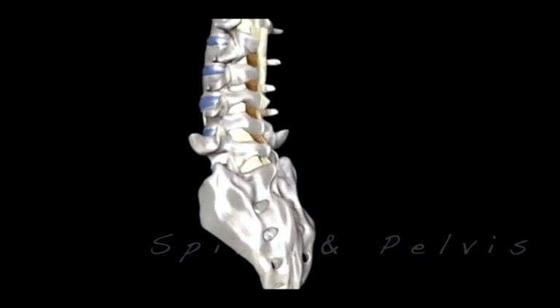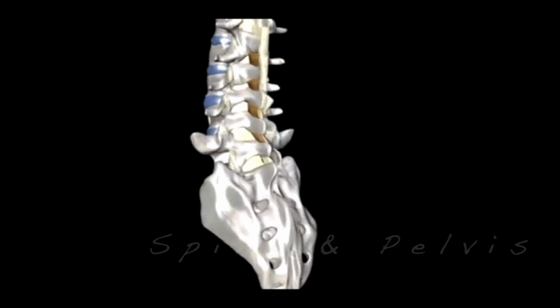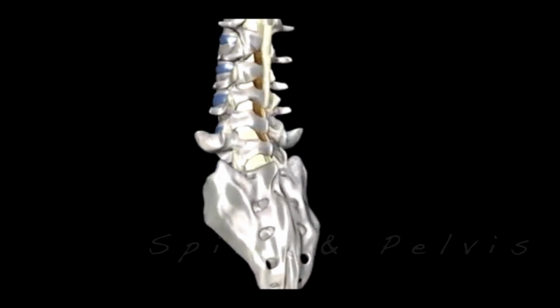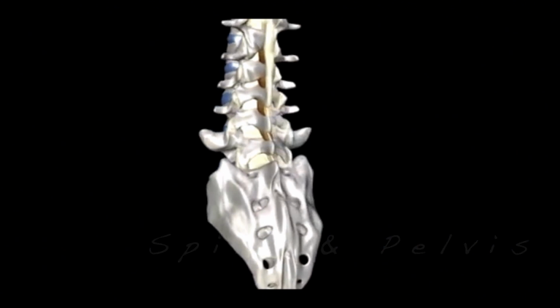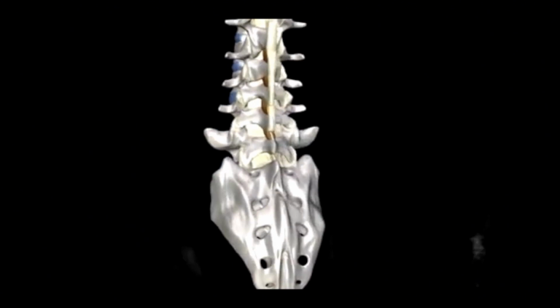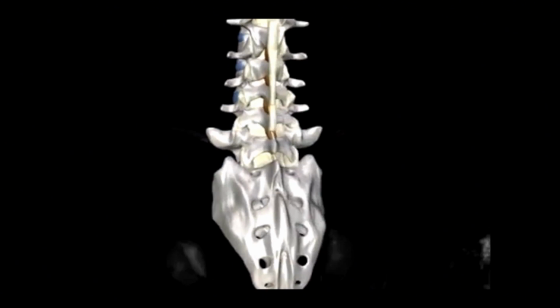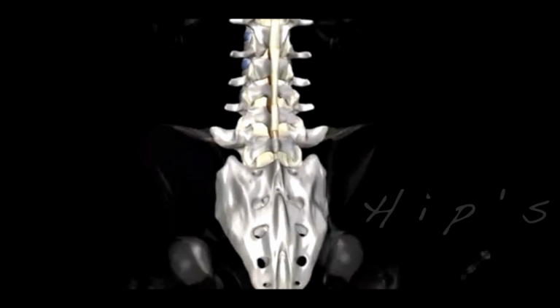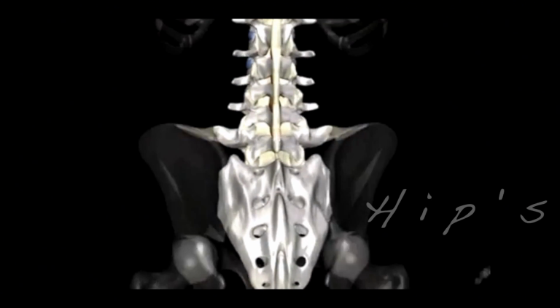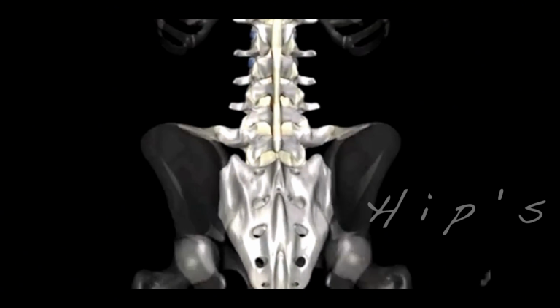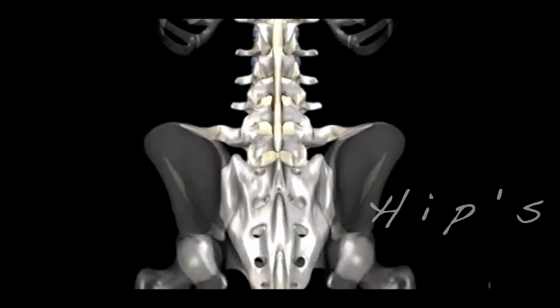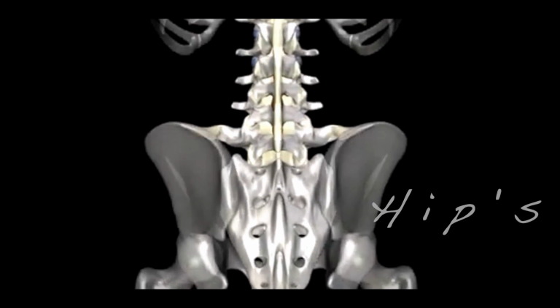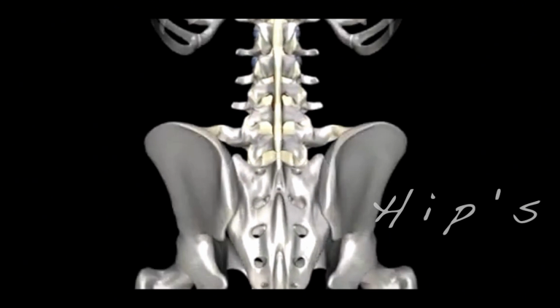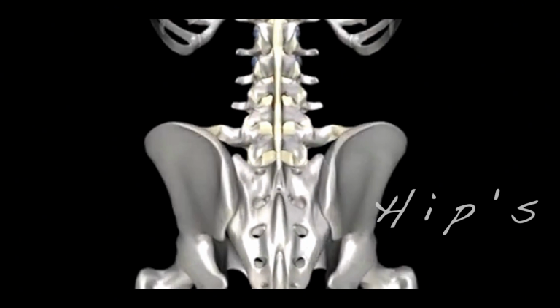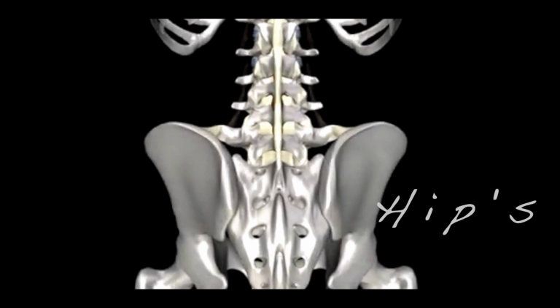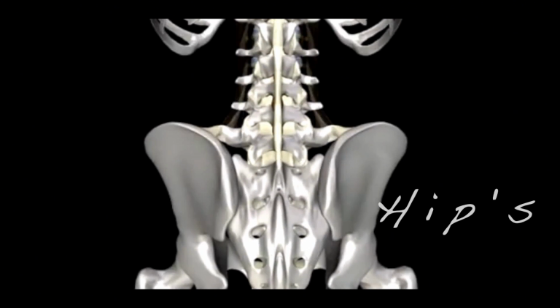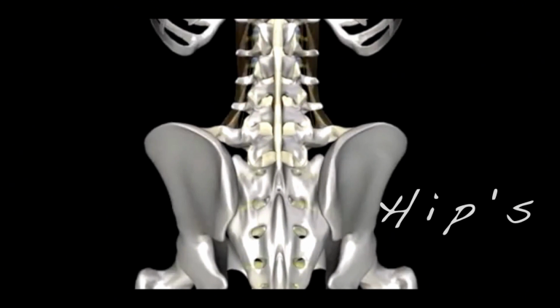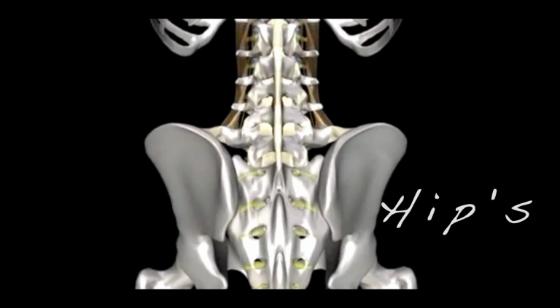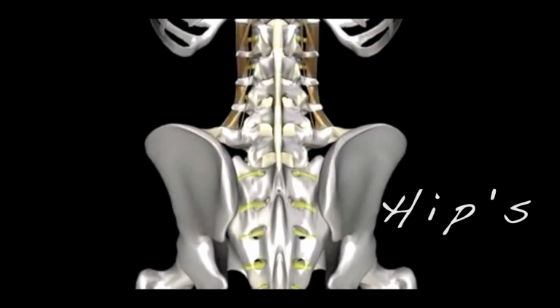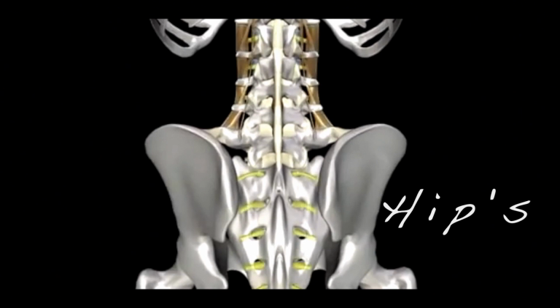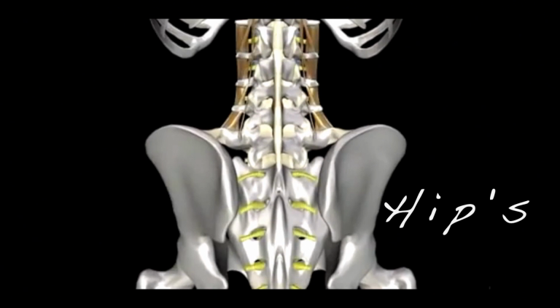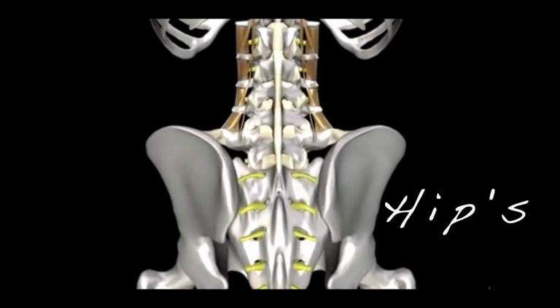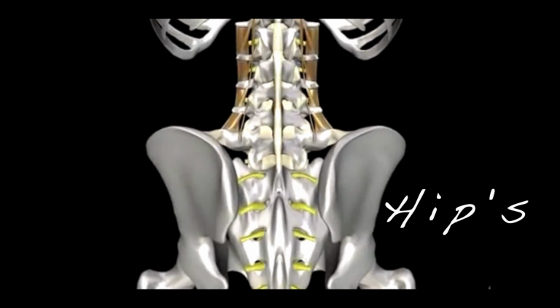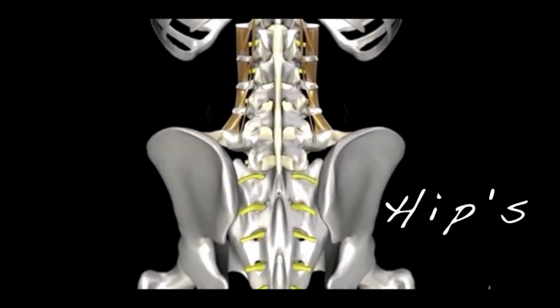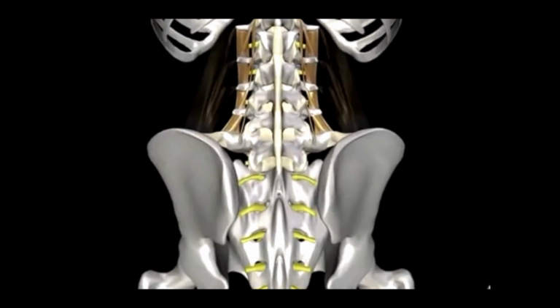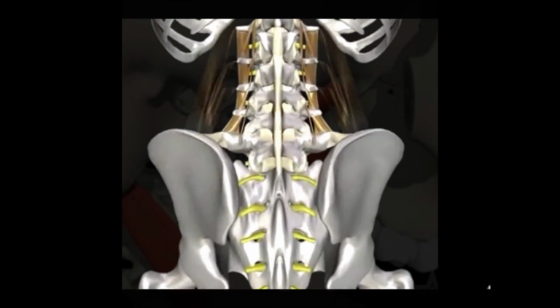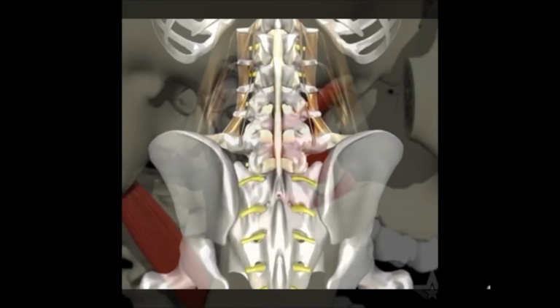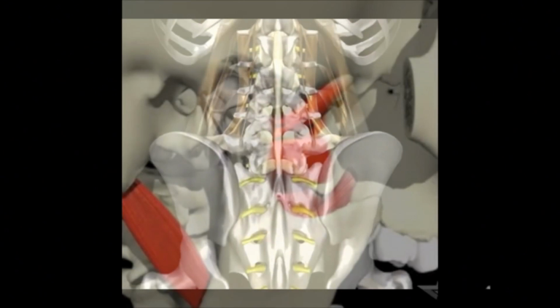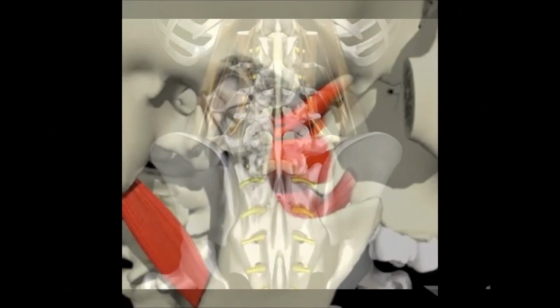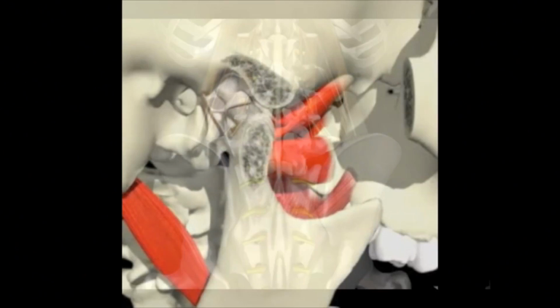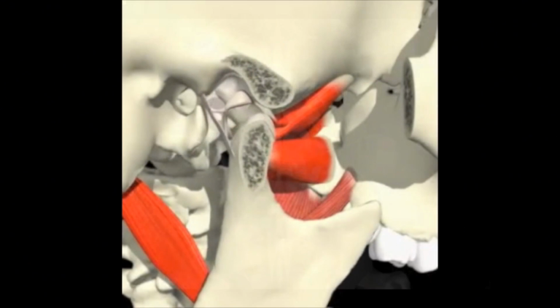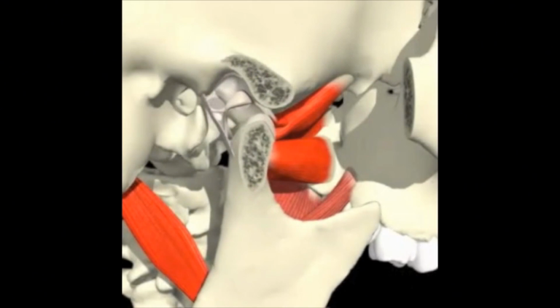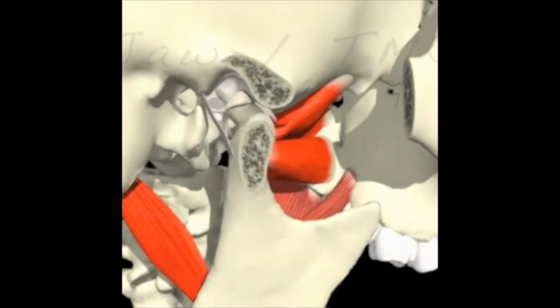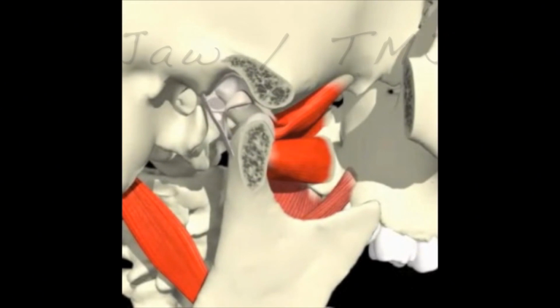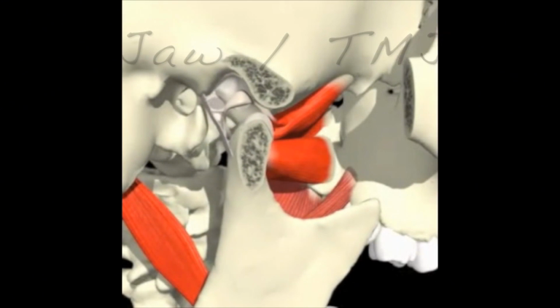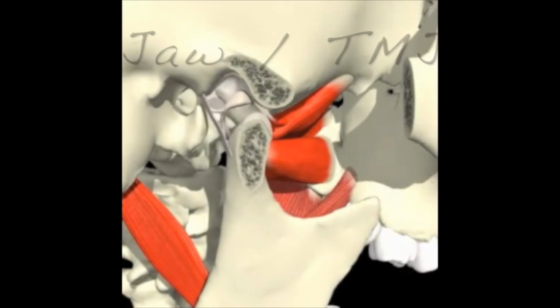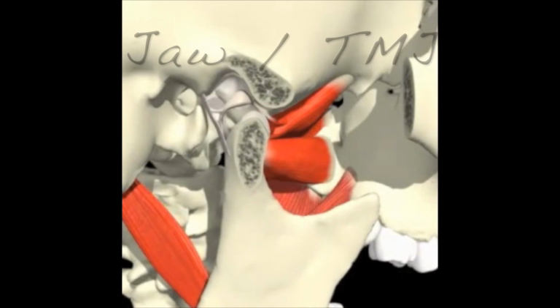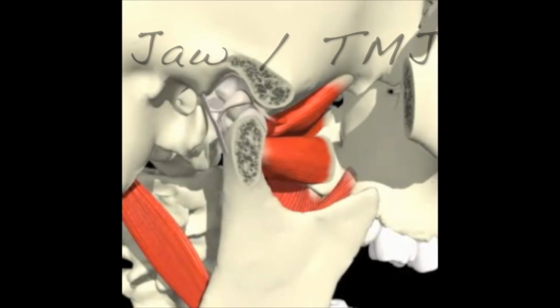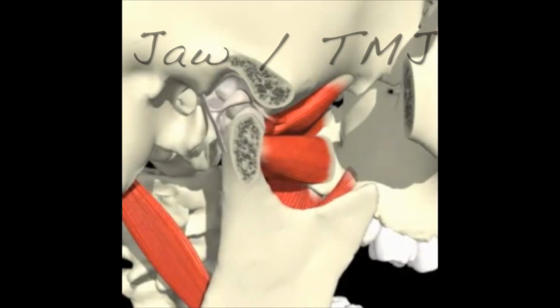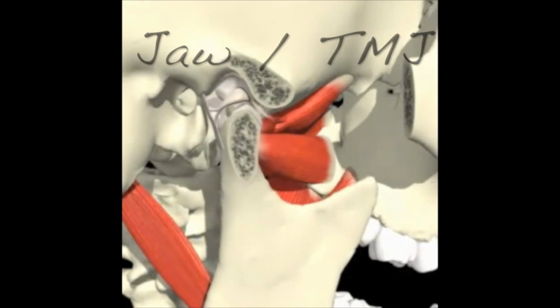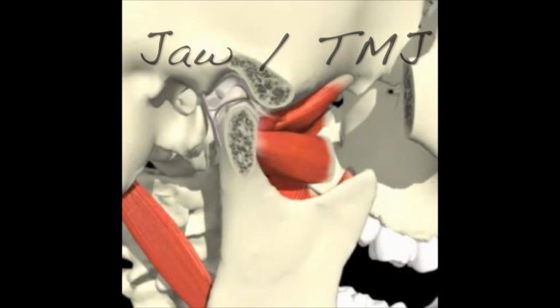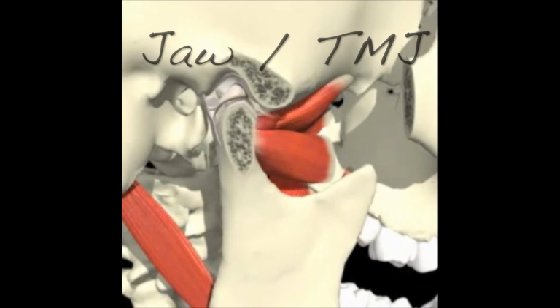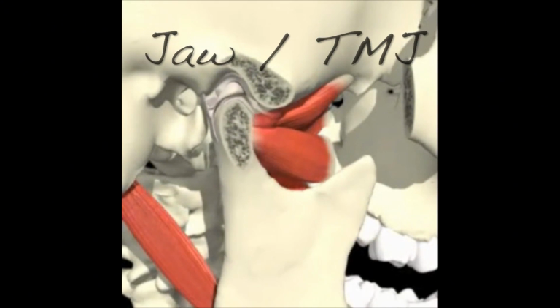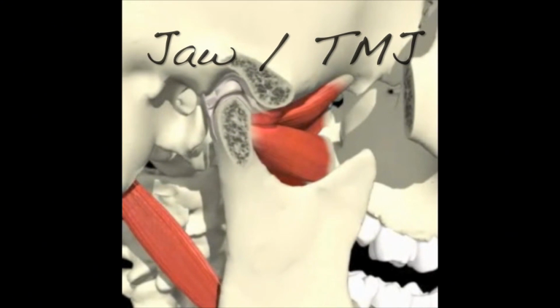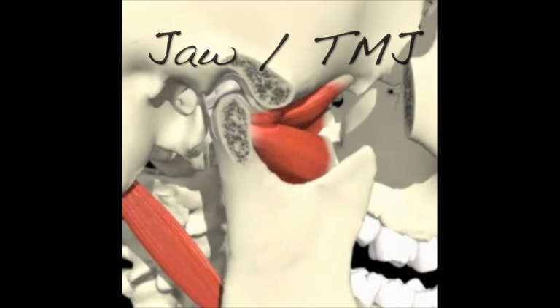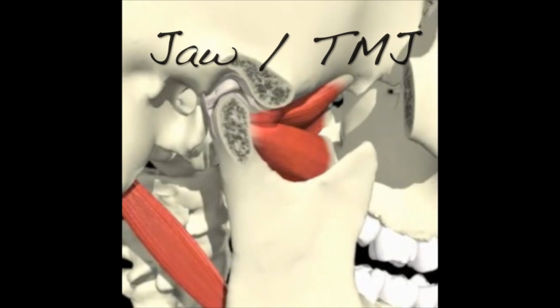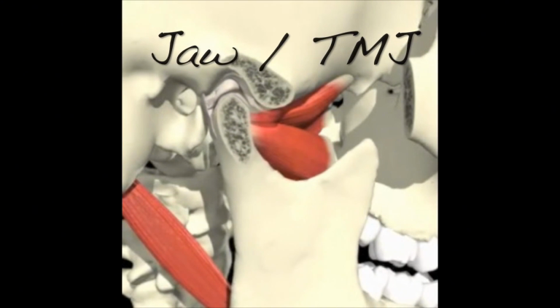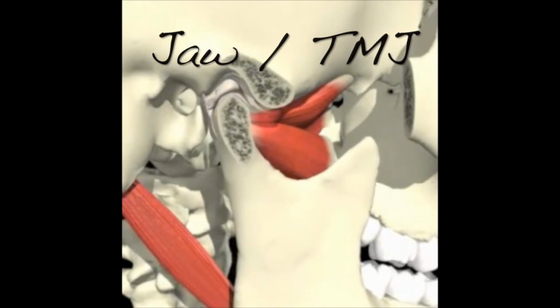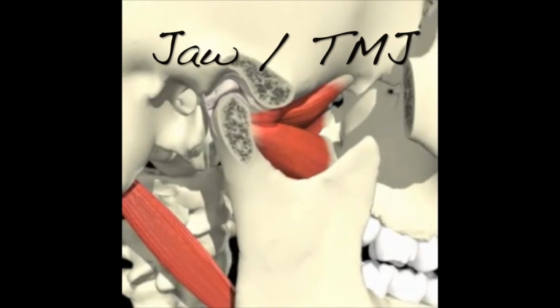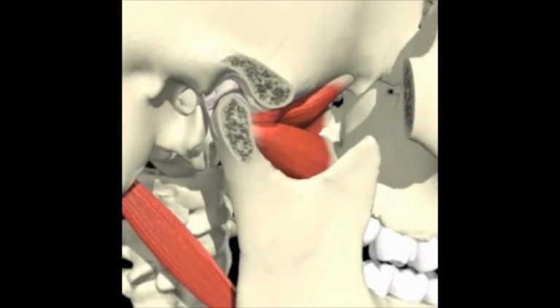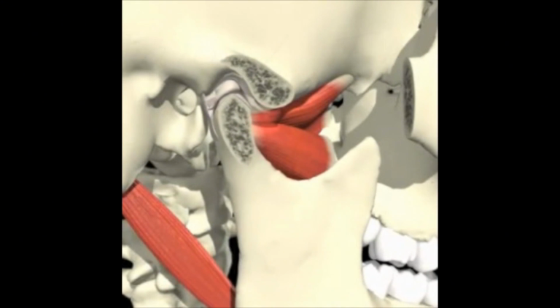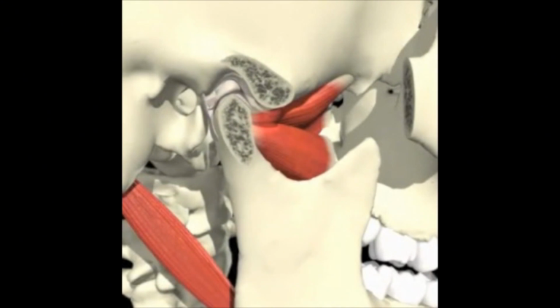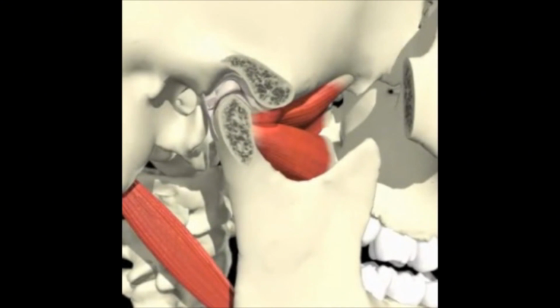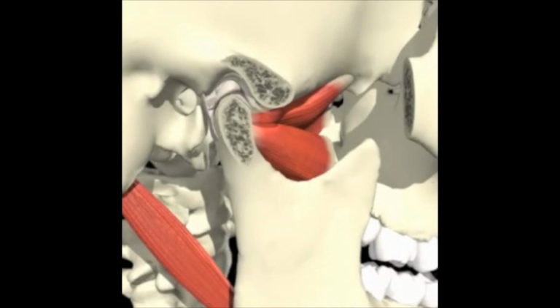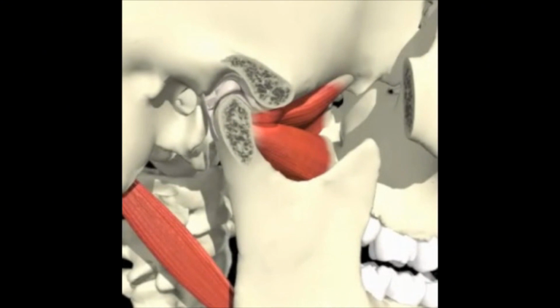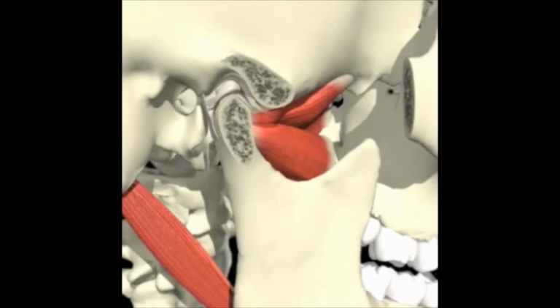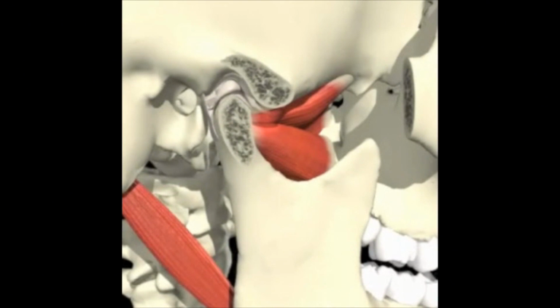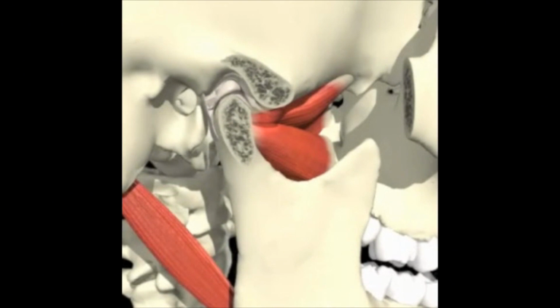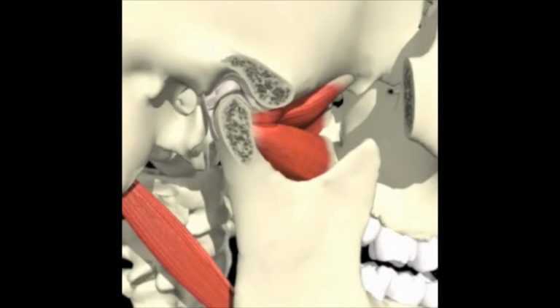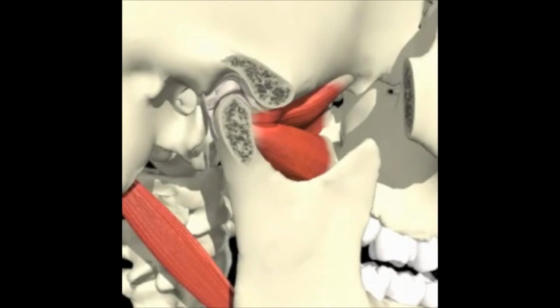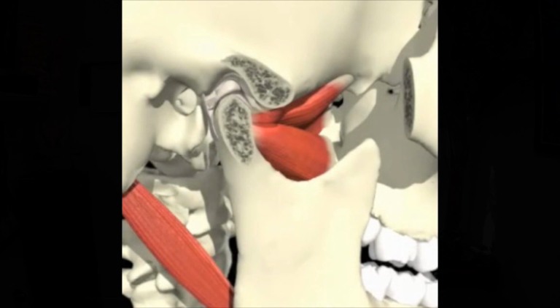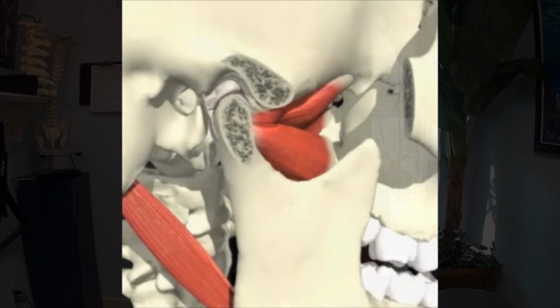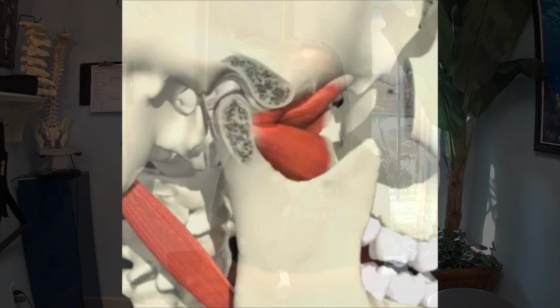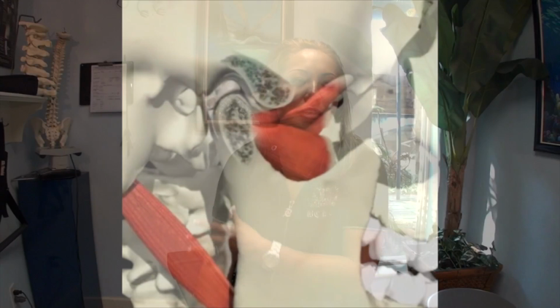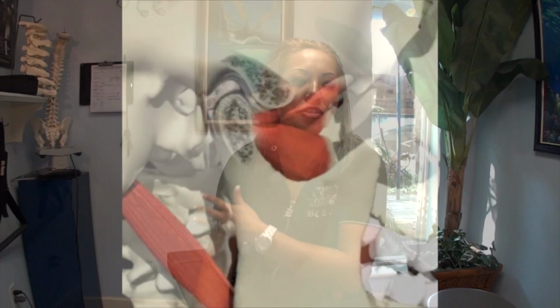The pelvis as well as hips and even the TMJ can also be successfully treated with Prolozone.